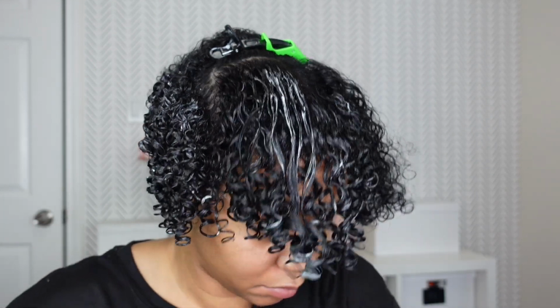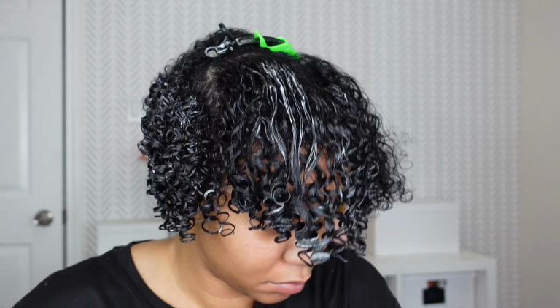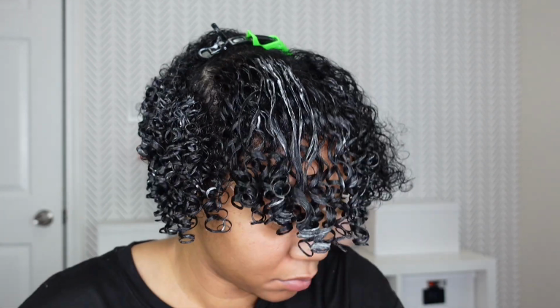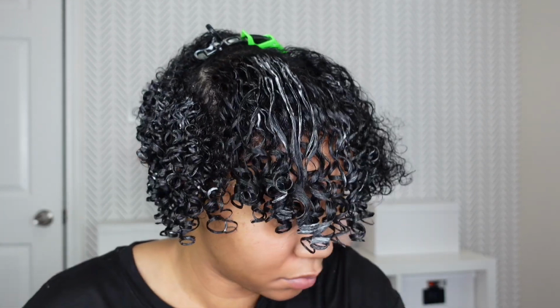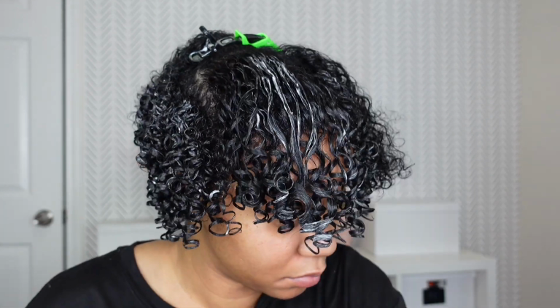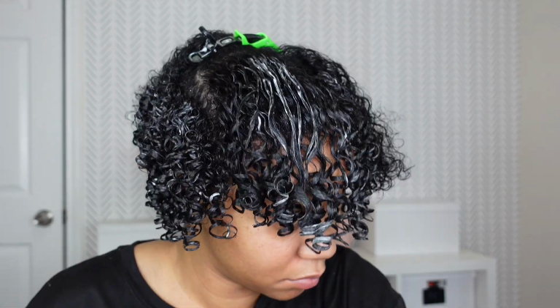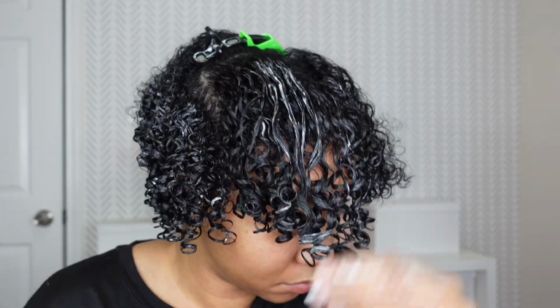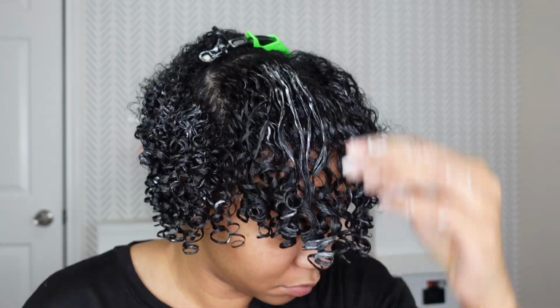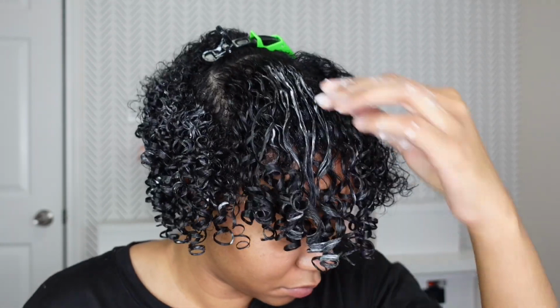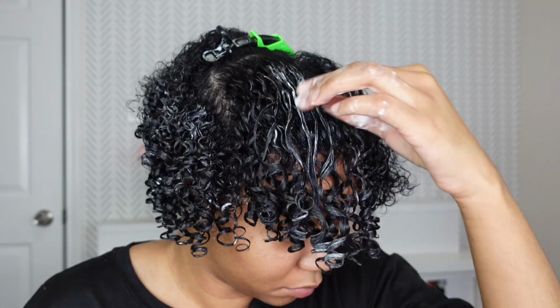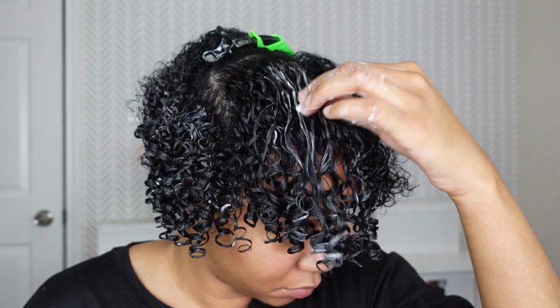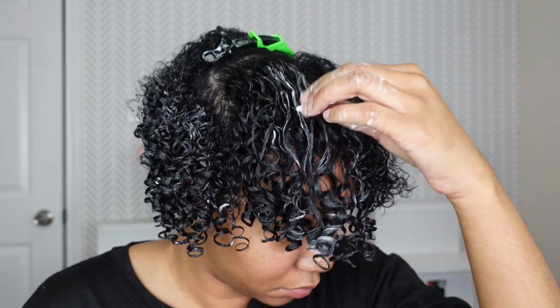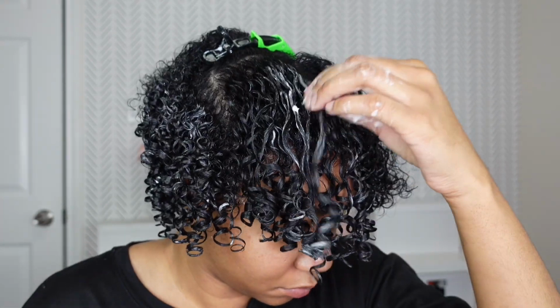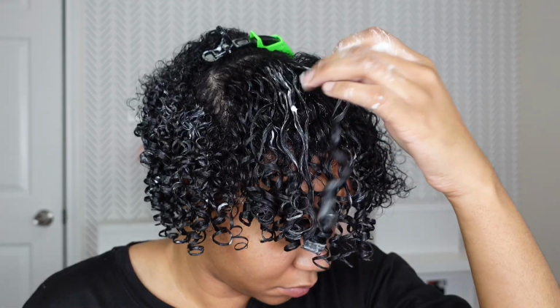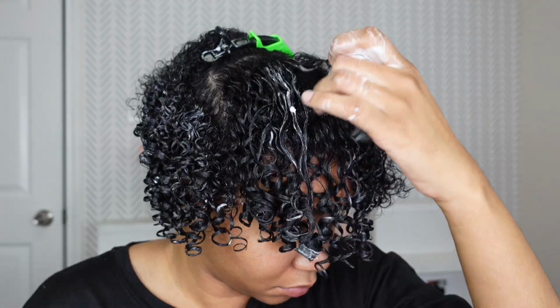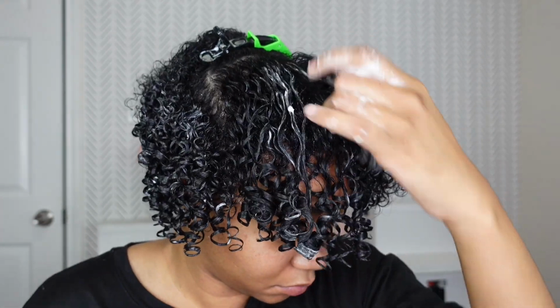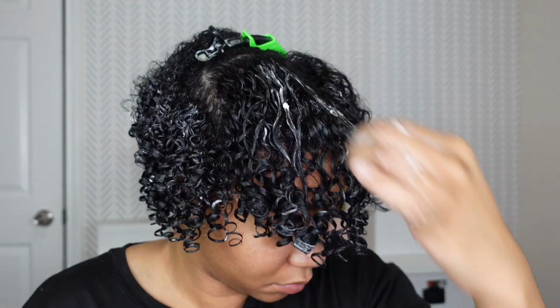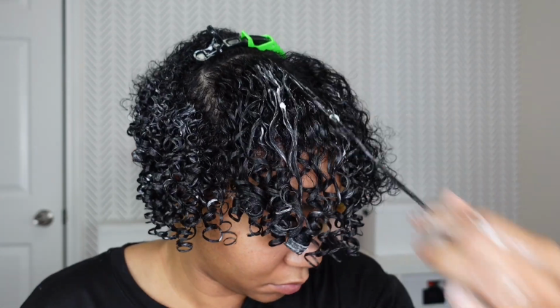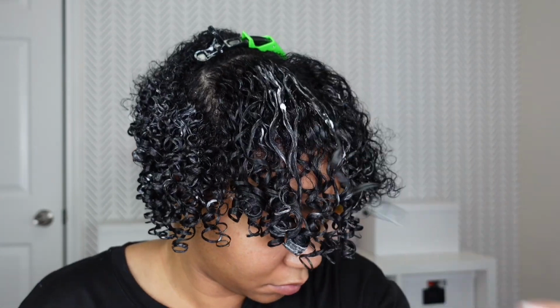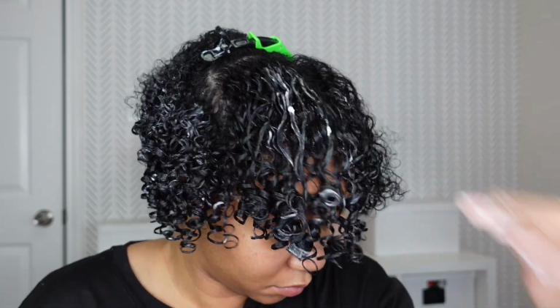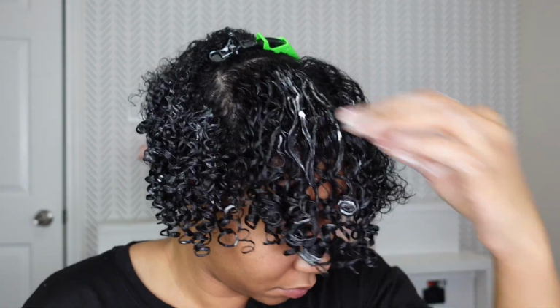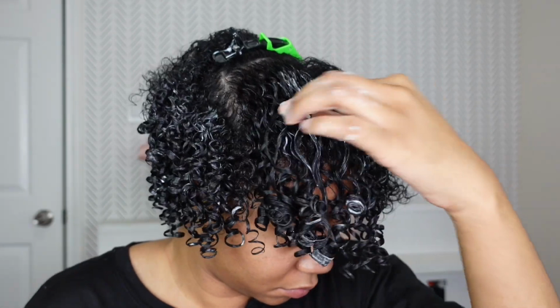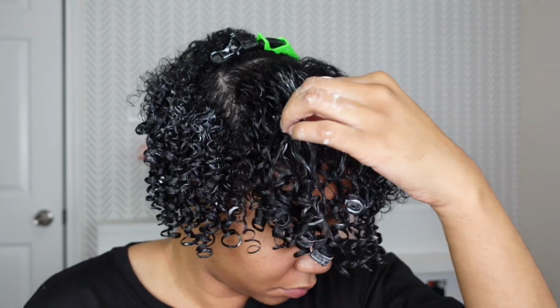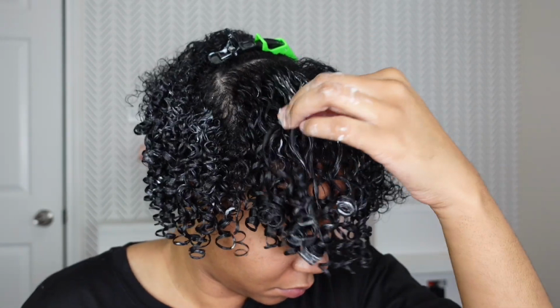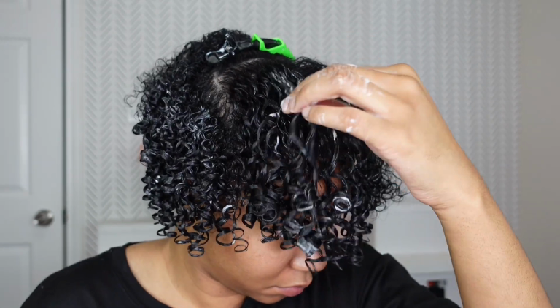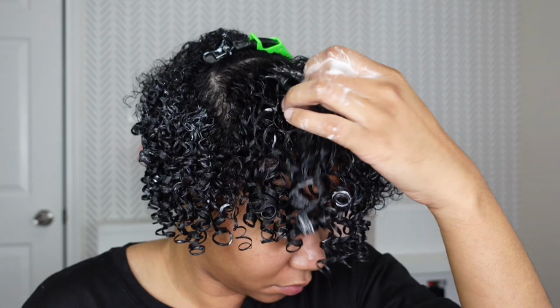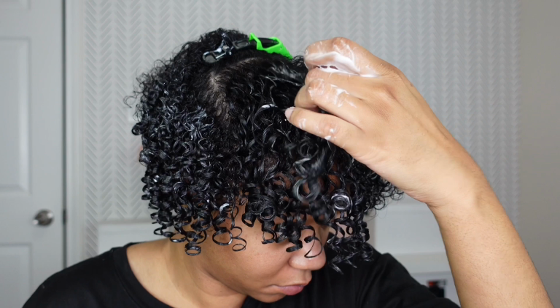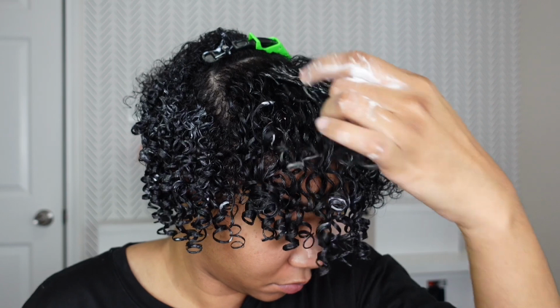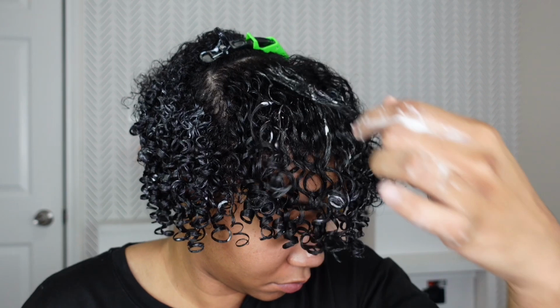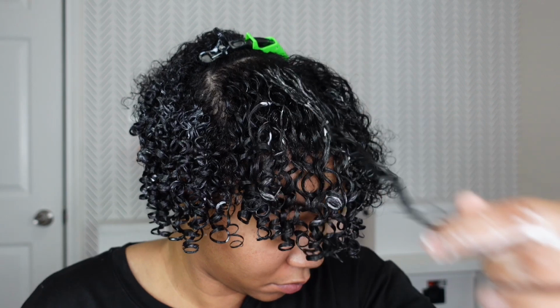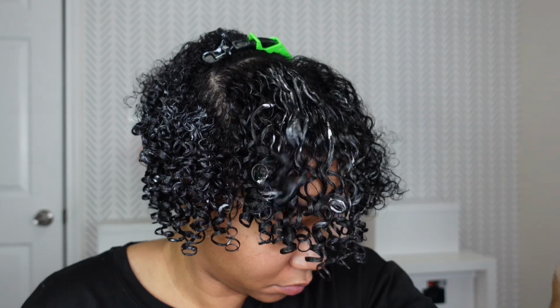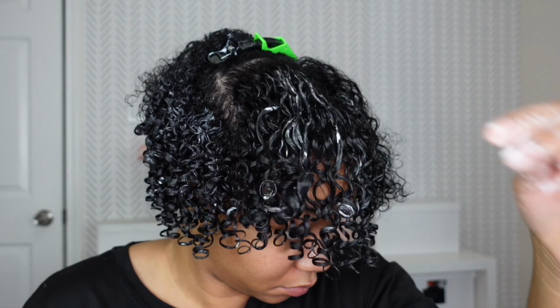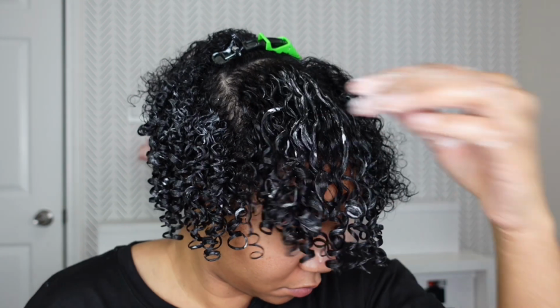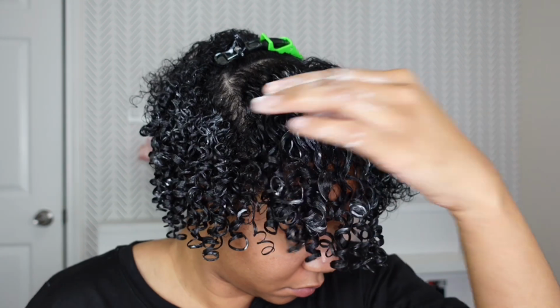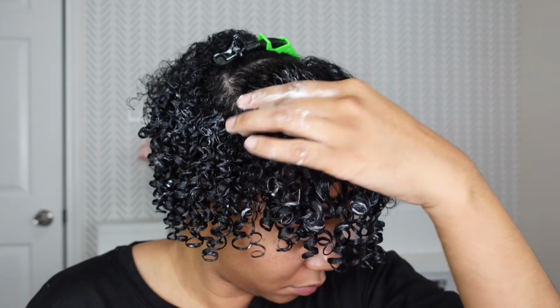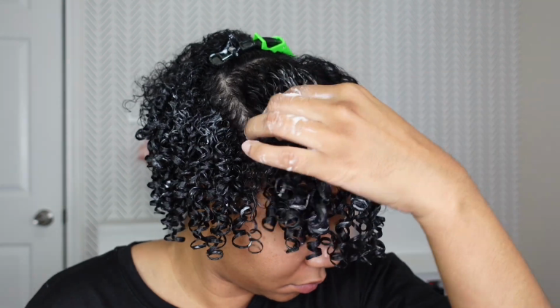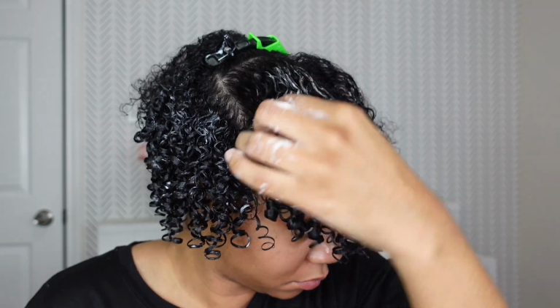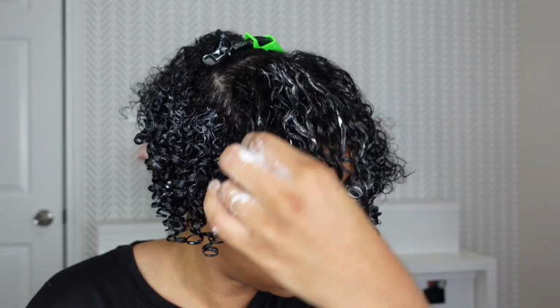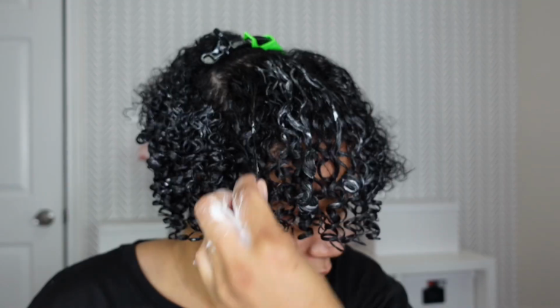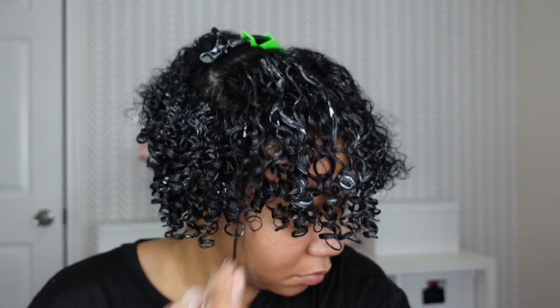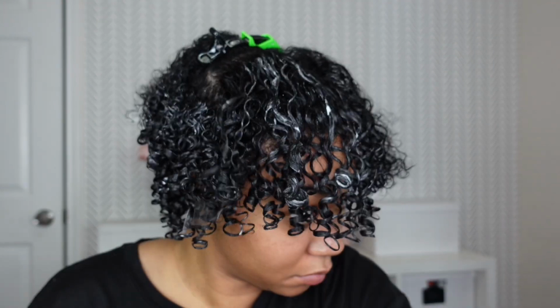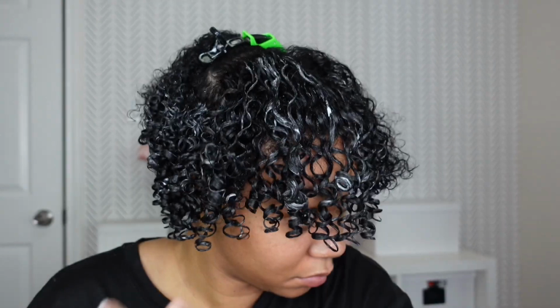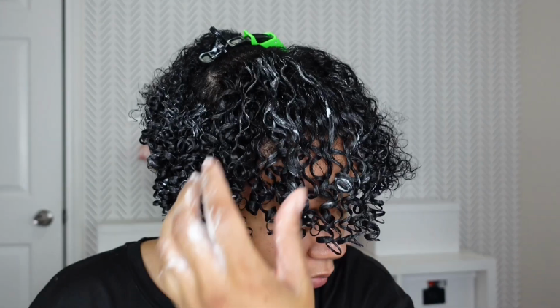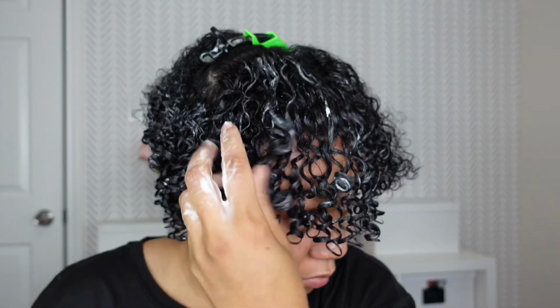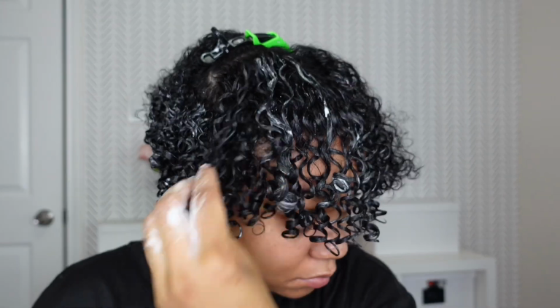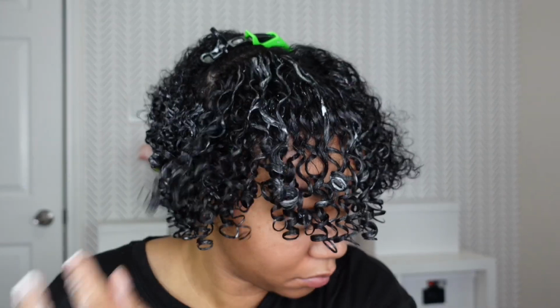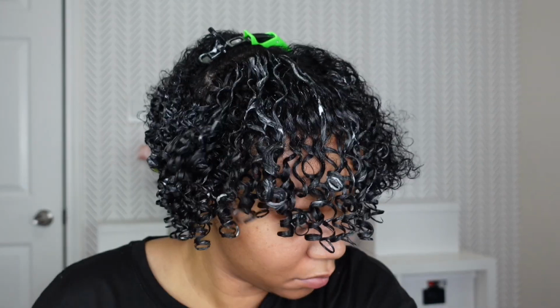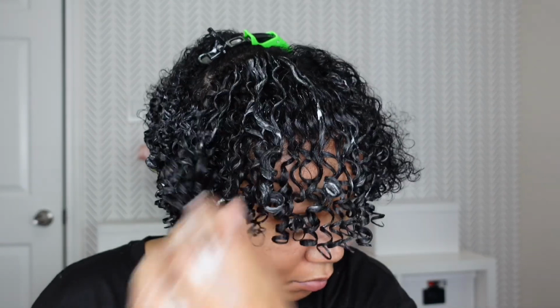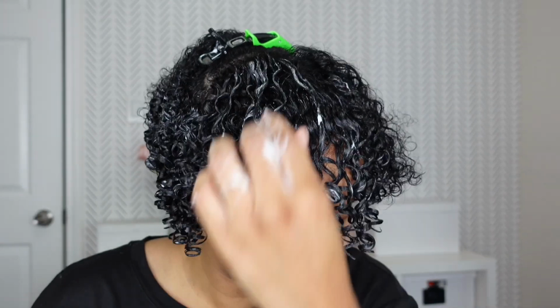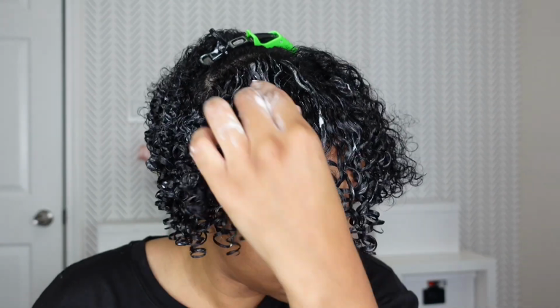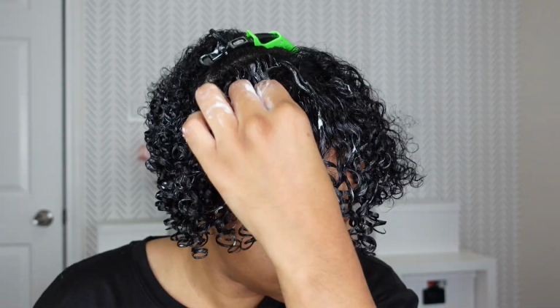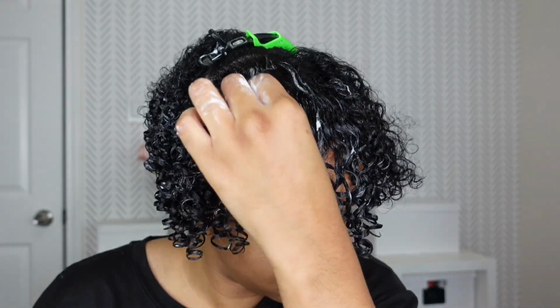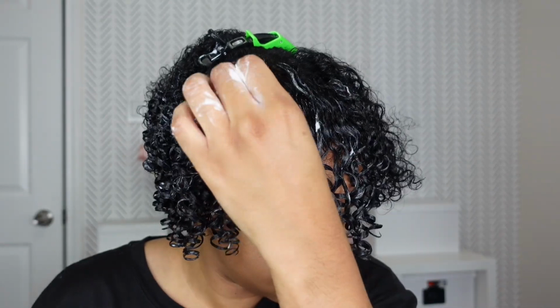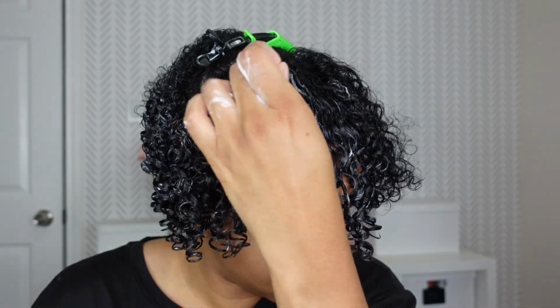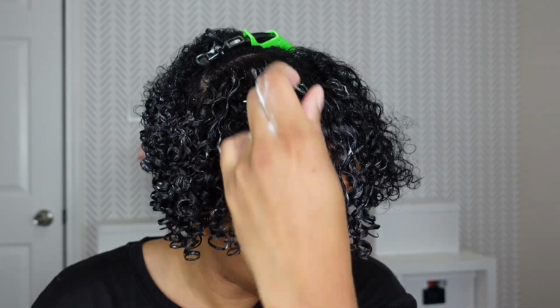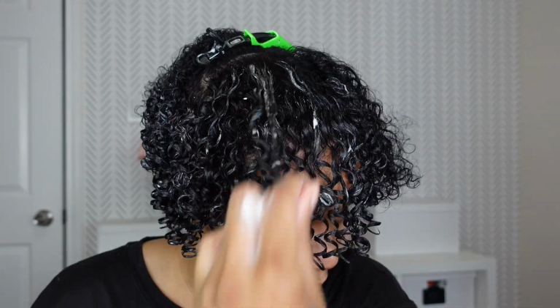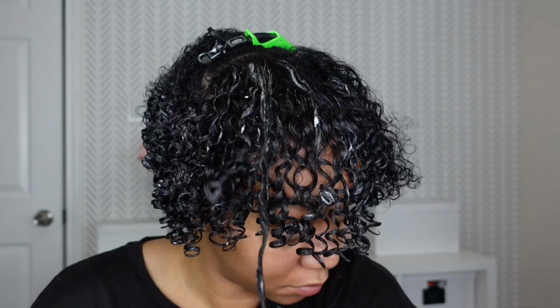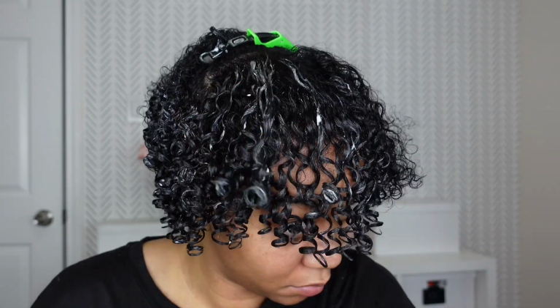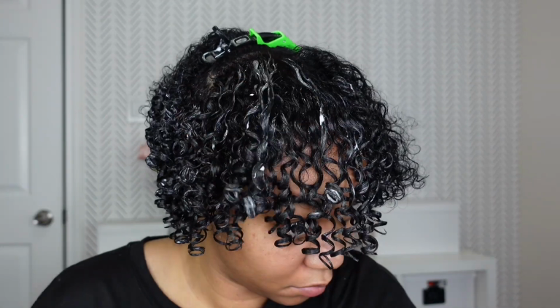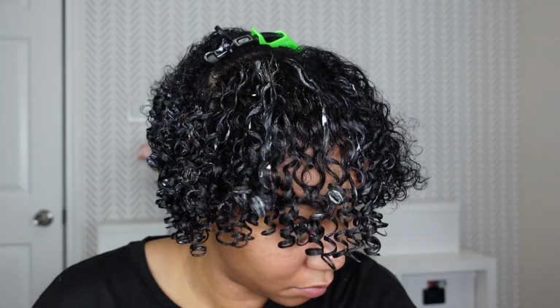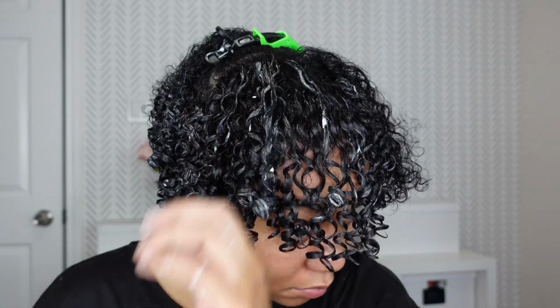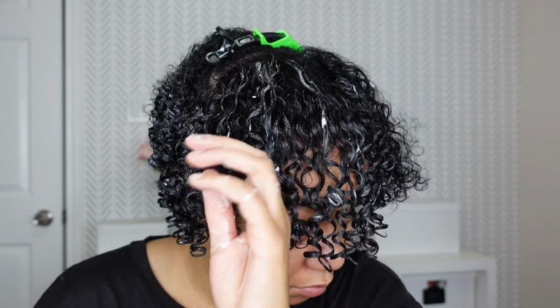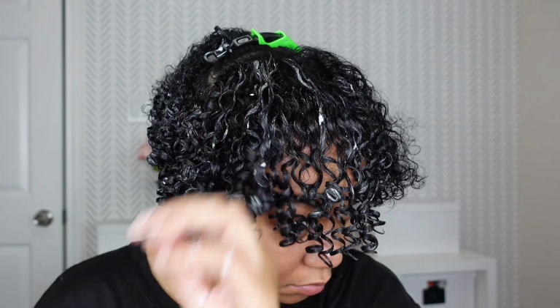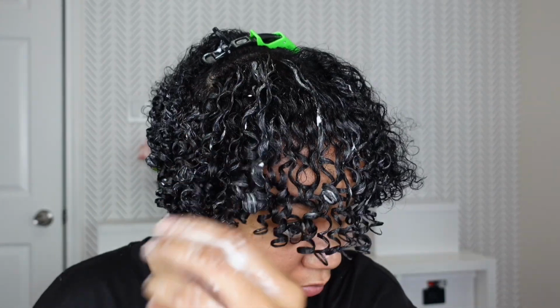Also, the Denman brush can clump your curls together, so right here I'm just separating some of those curls that are clumped together.